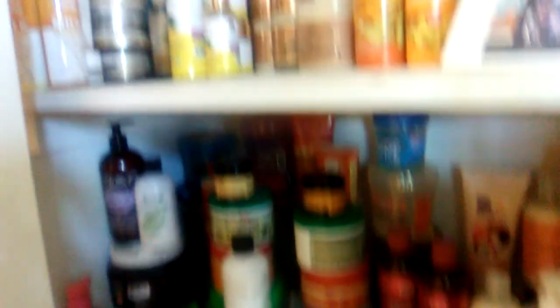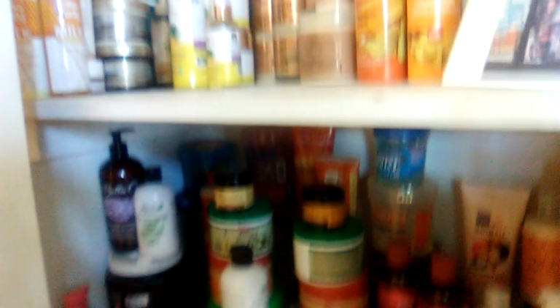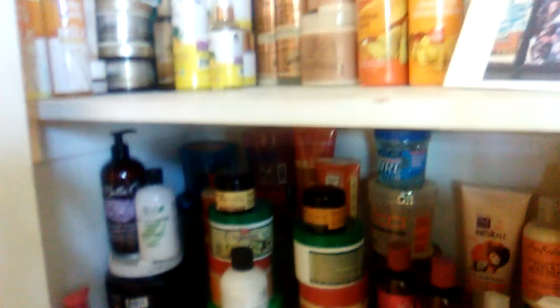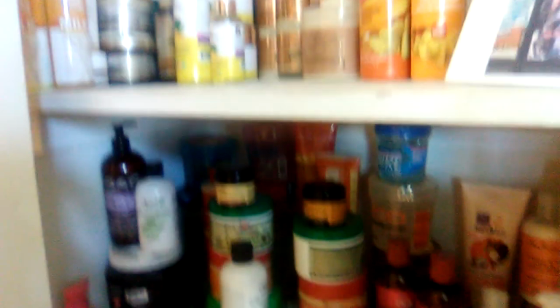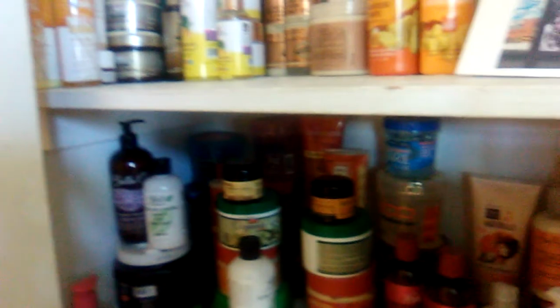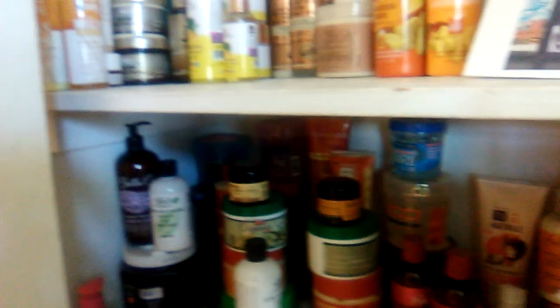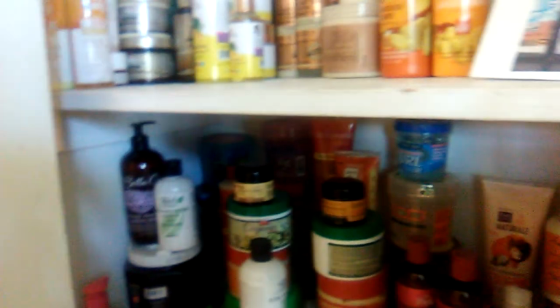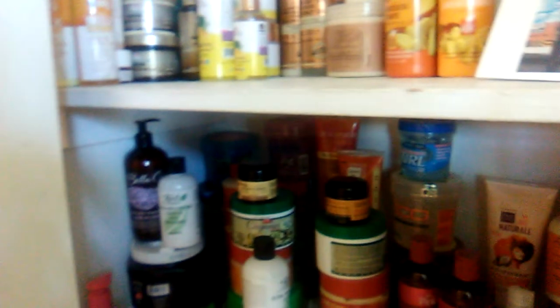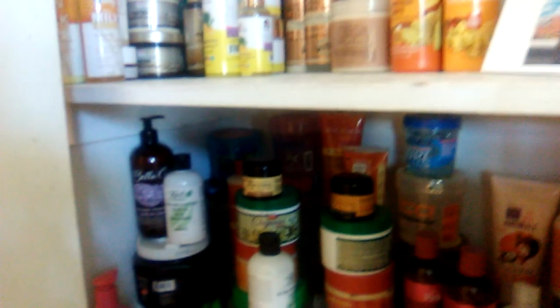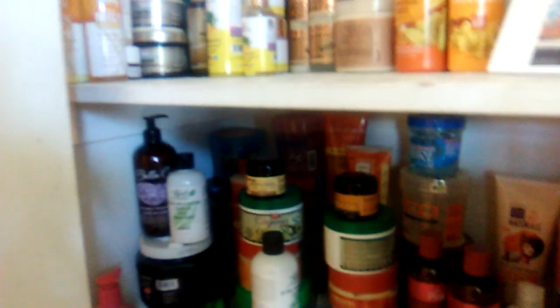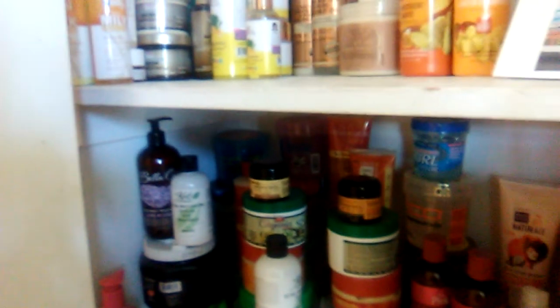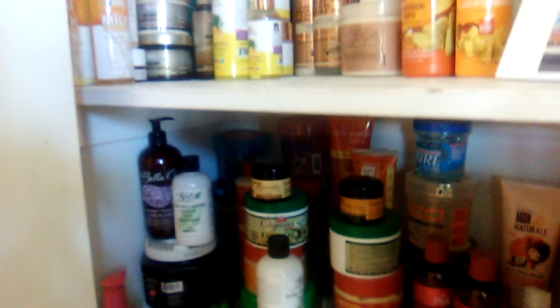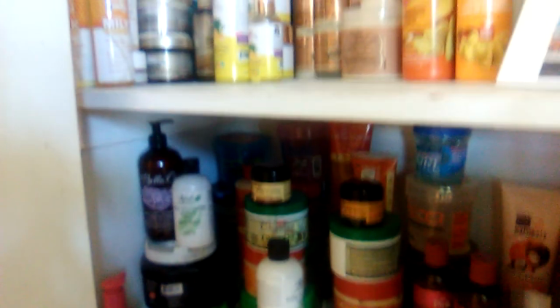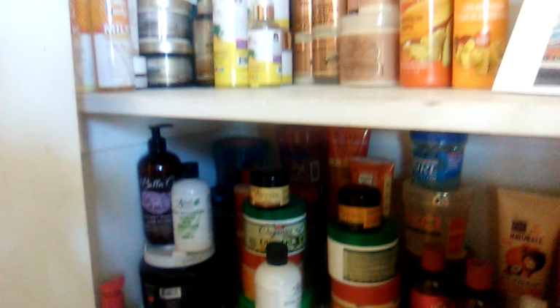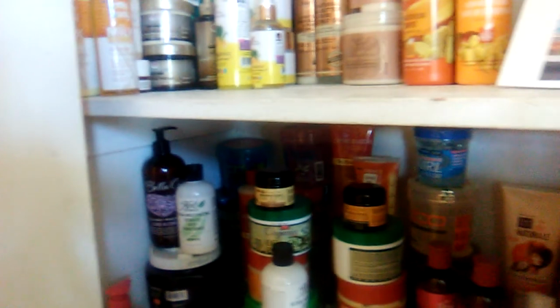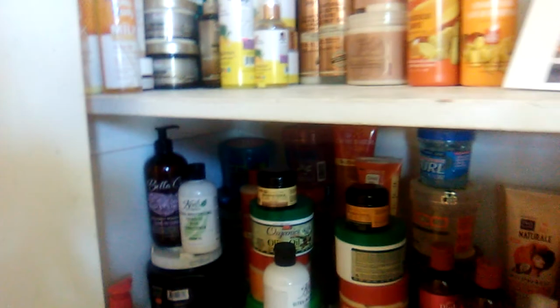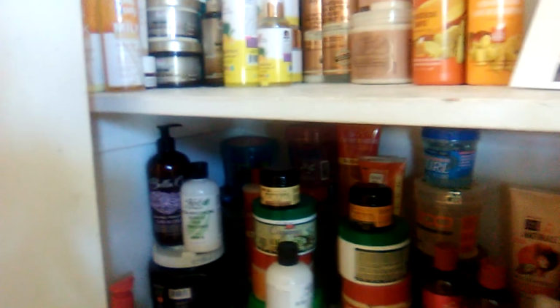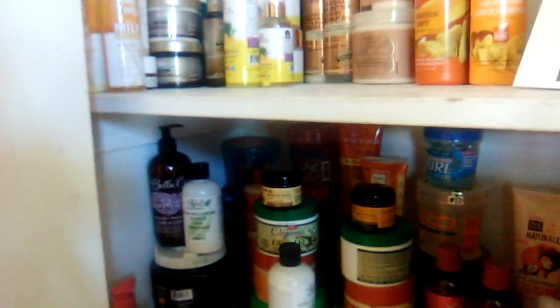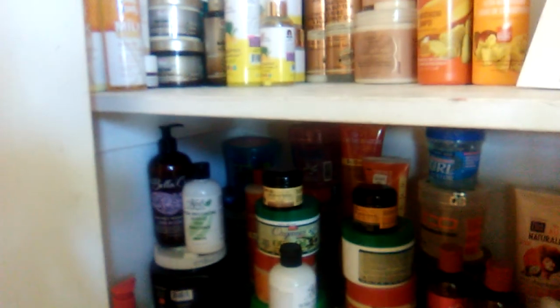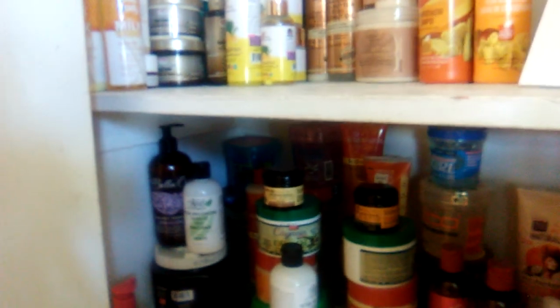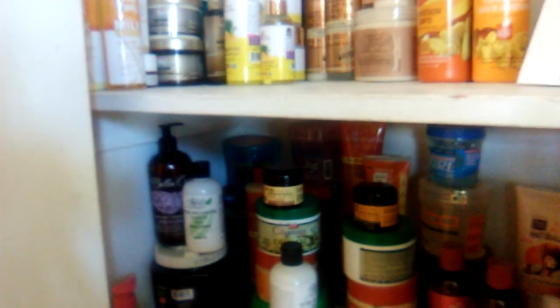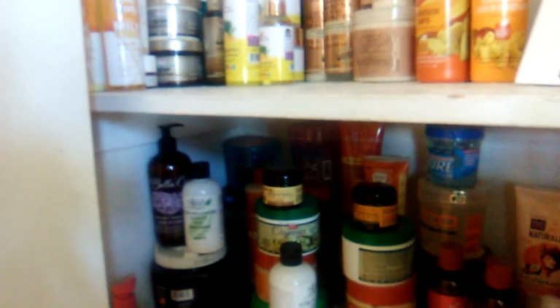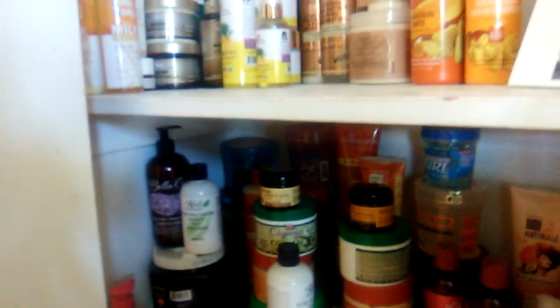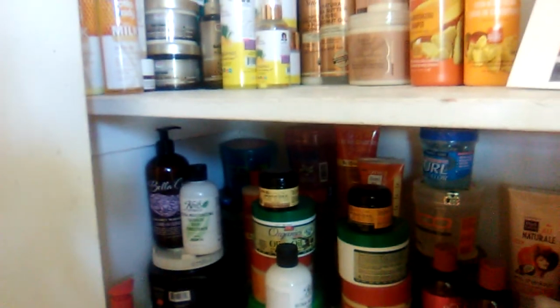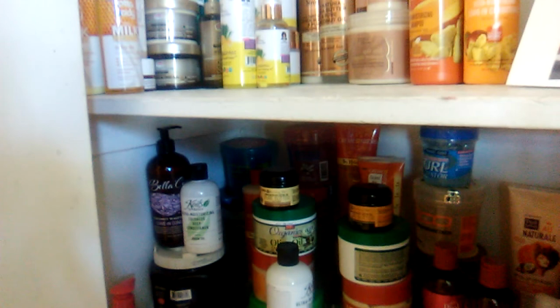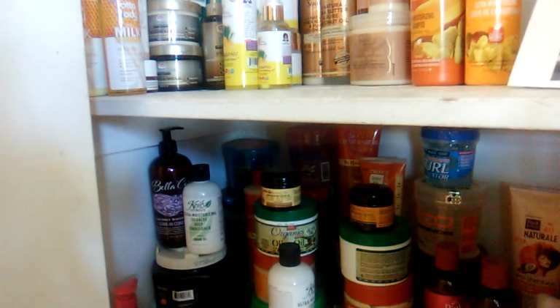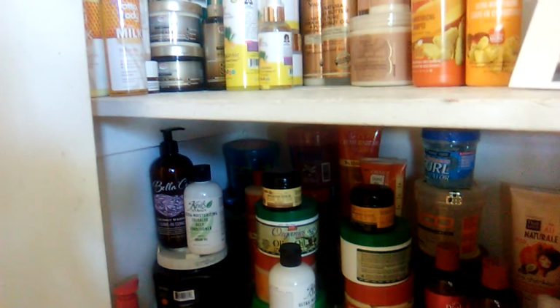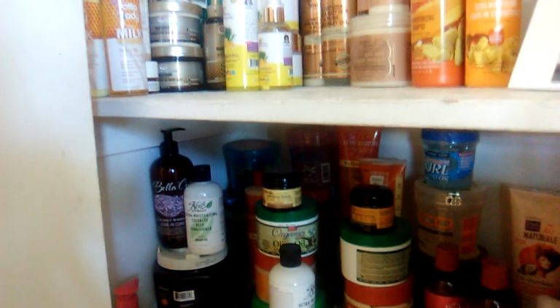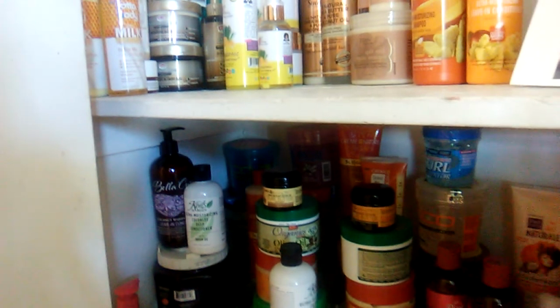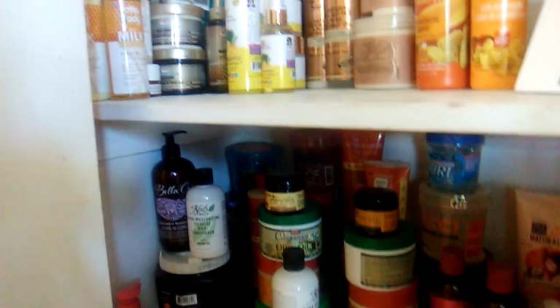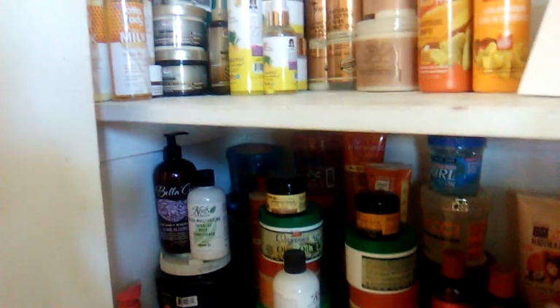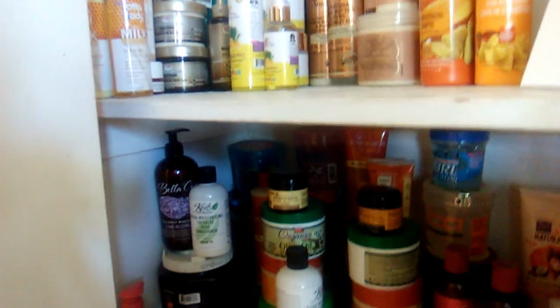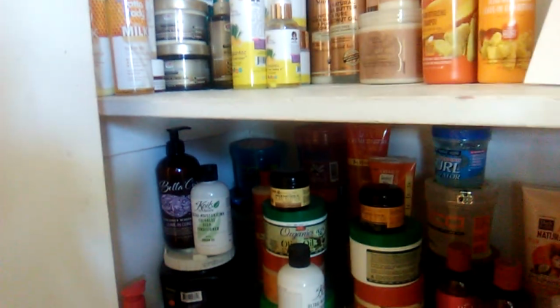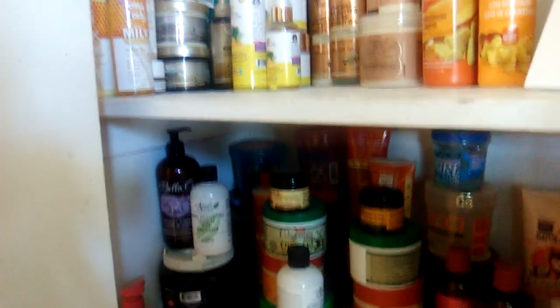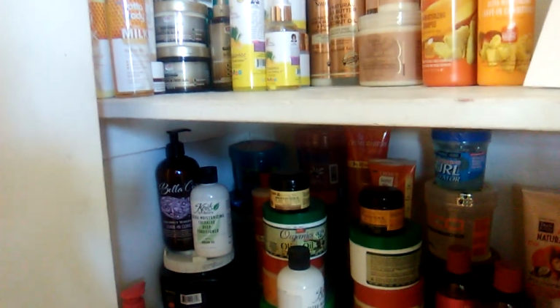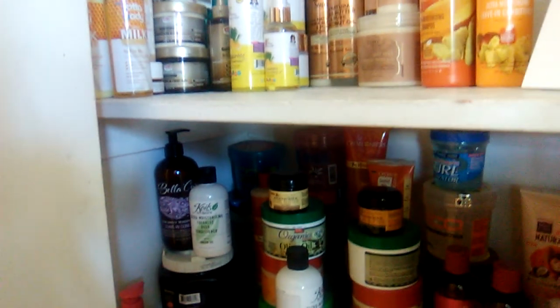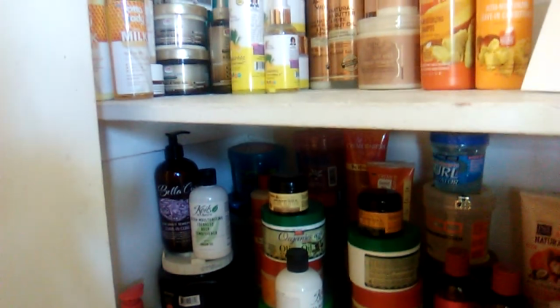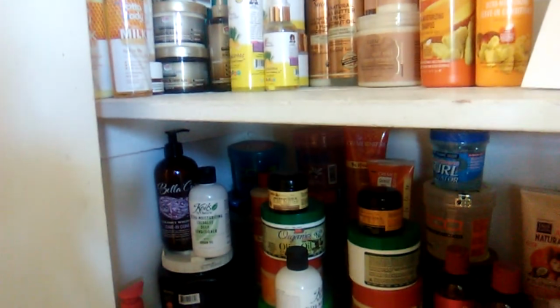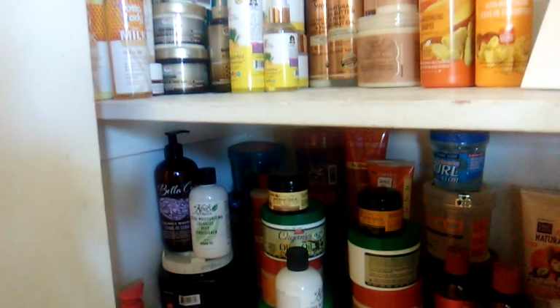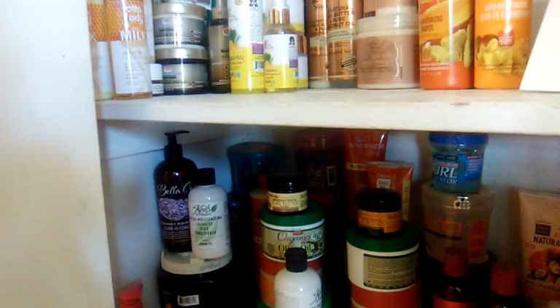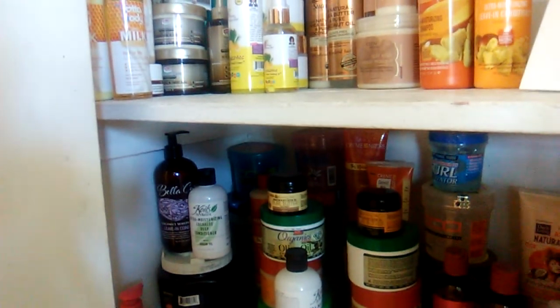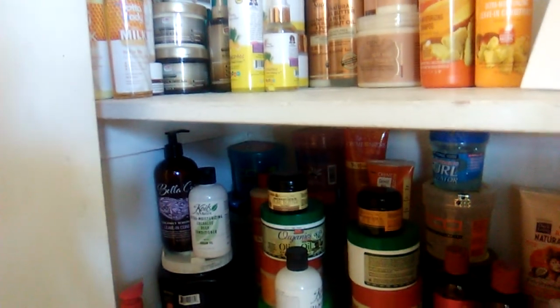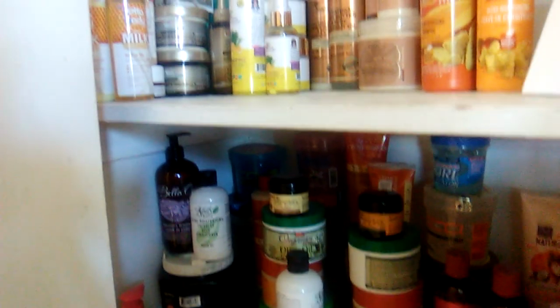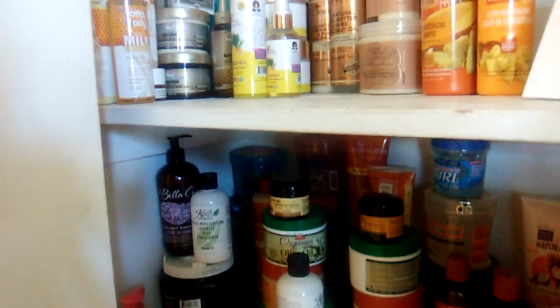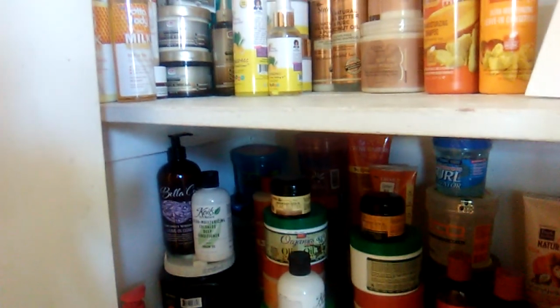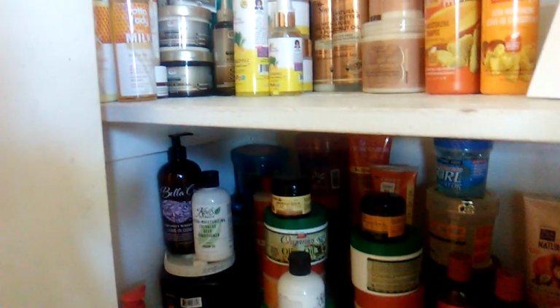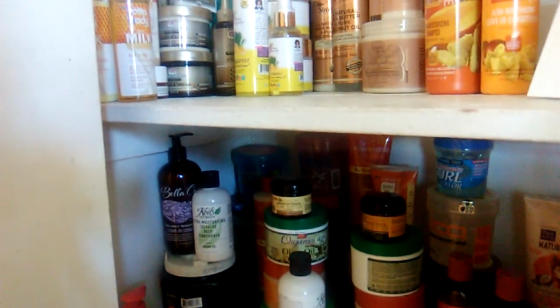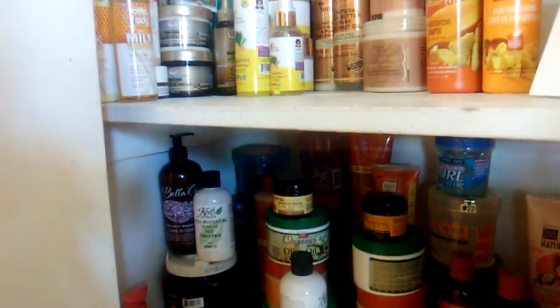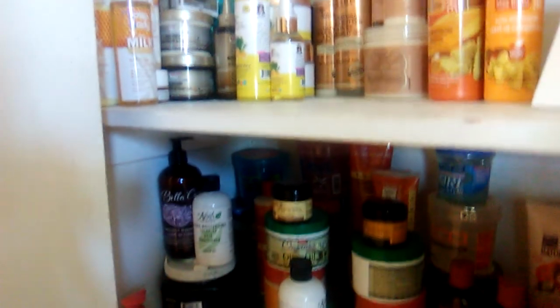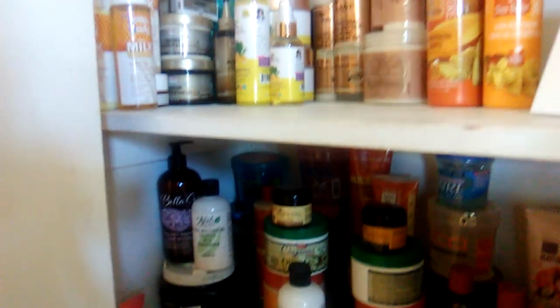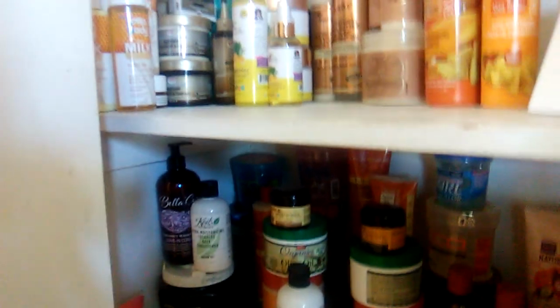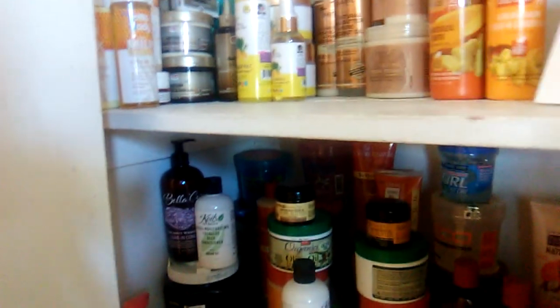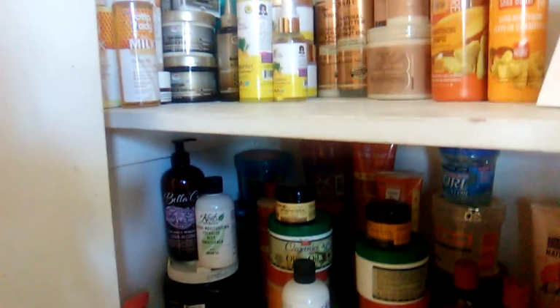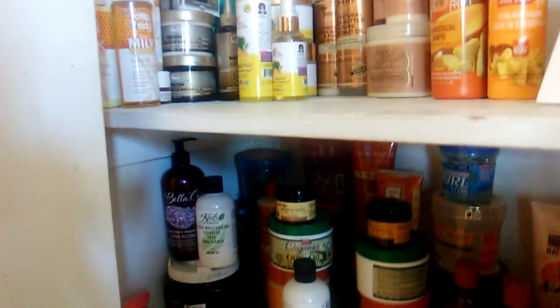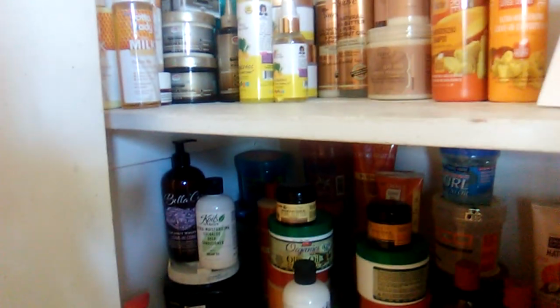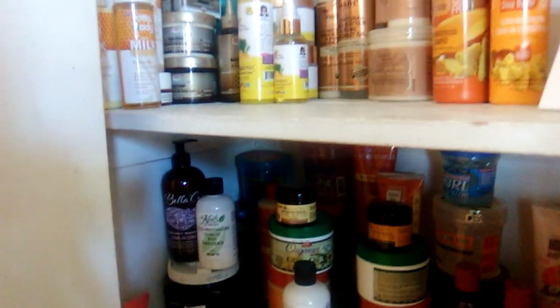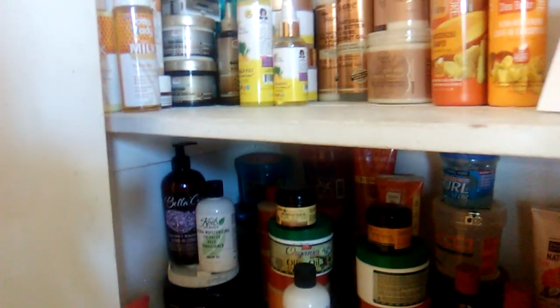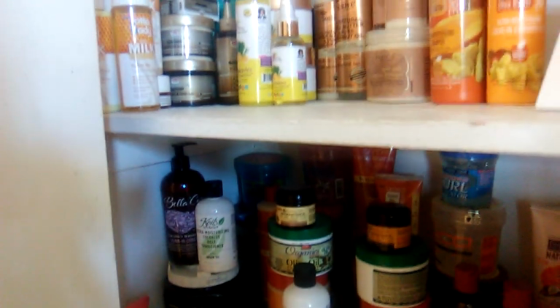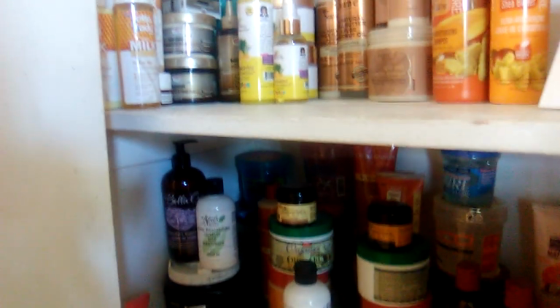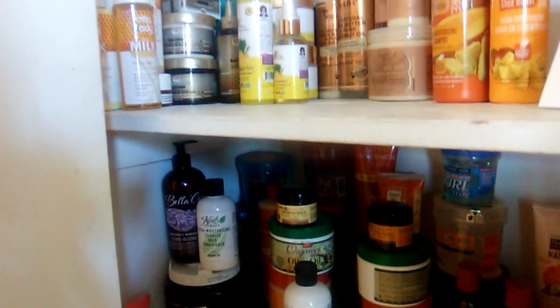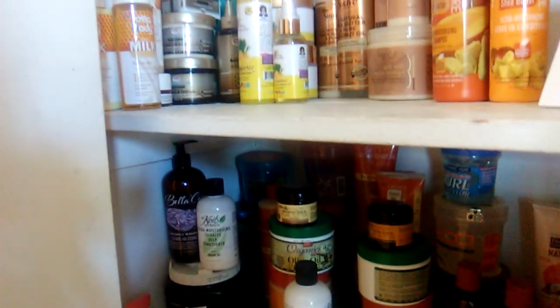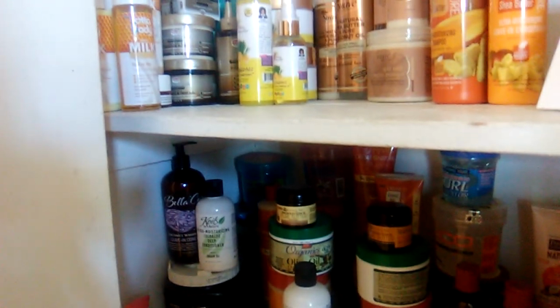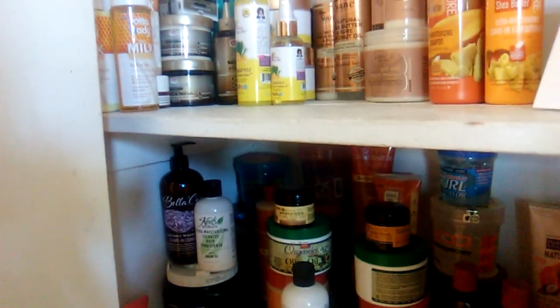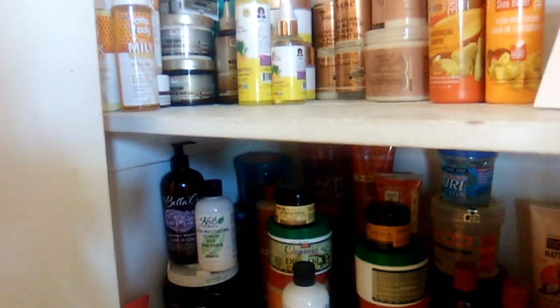Hello, this is the unboxing of the March 2019 Curl Box. Please like, comment, and subscribe.